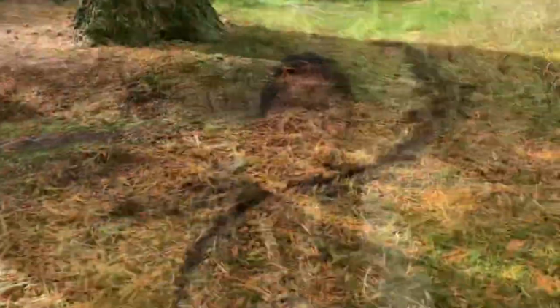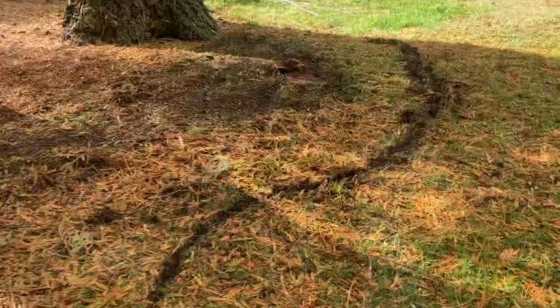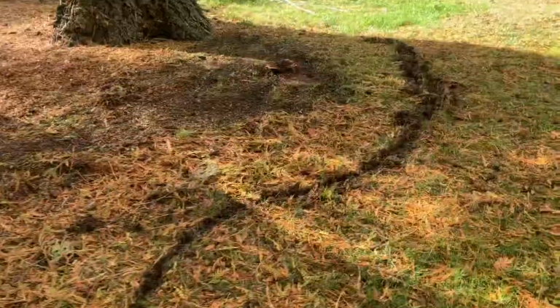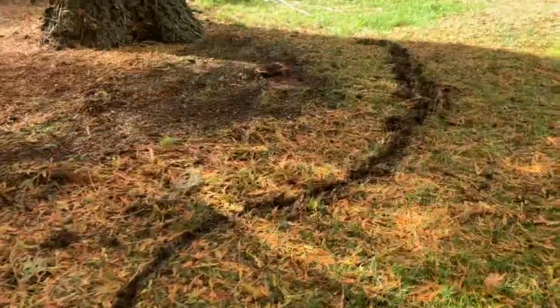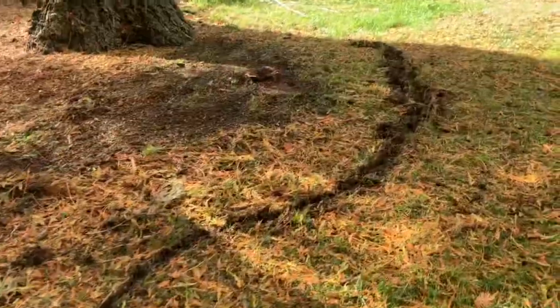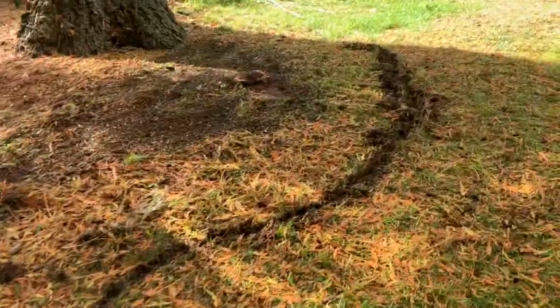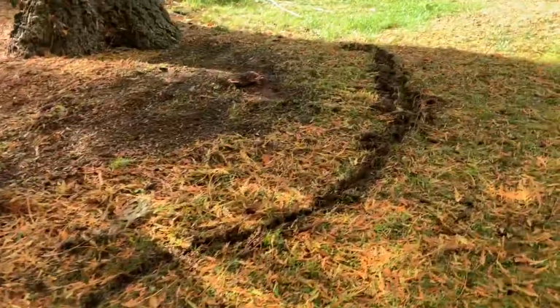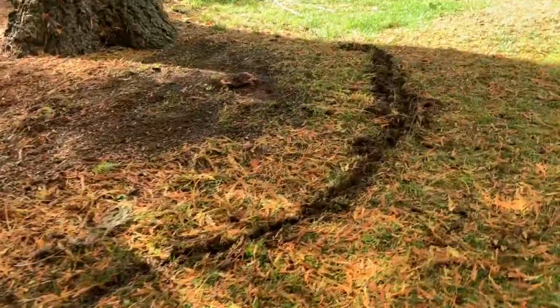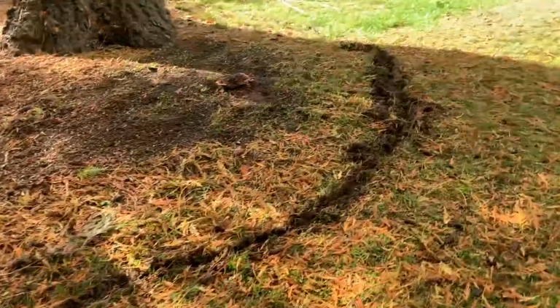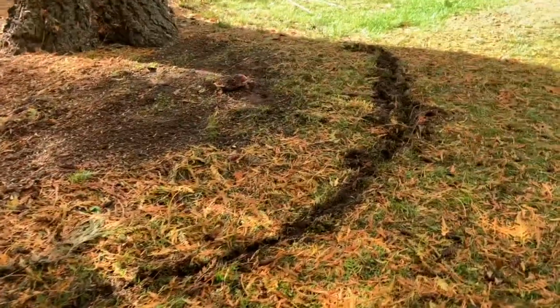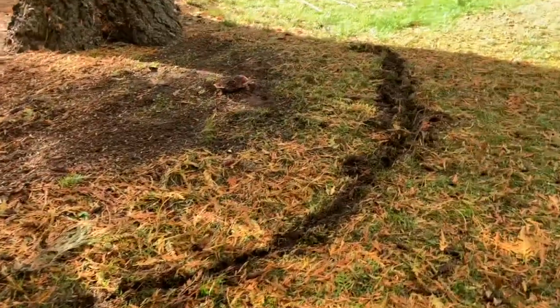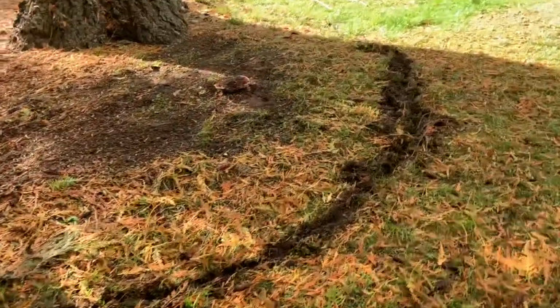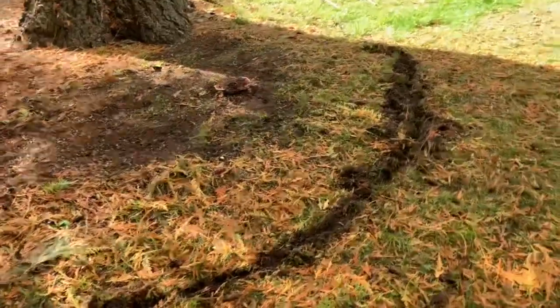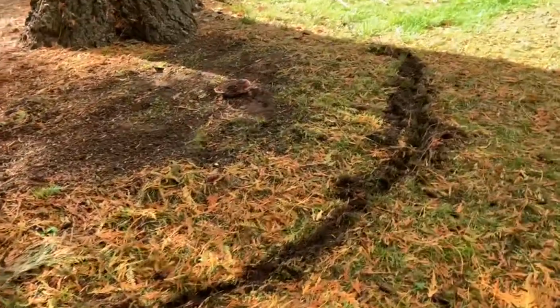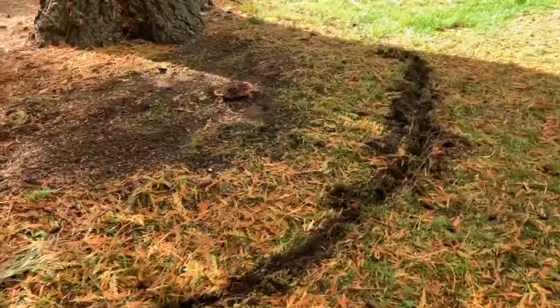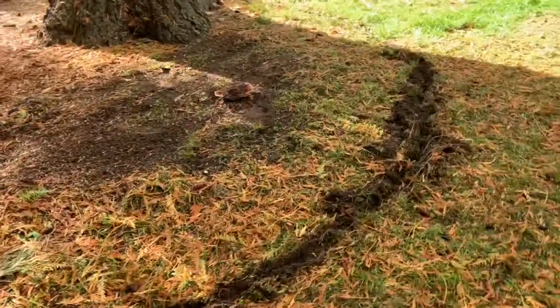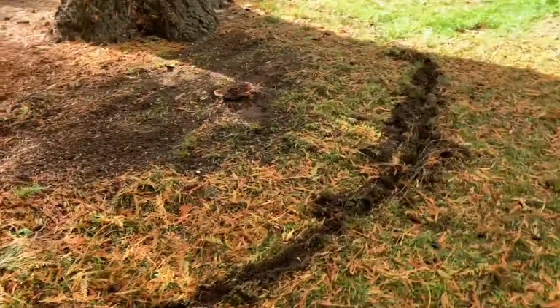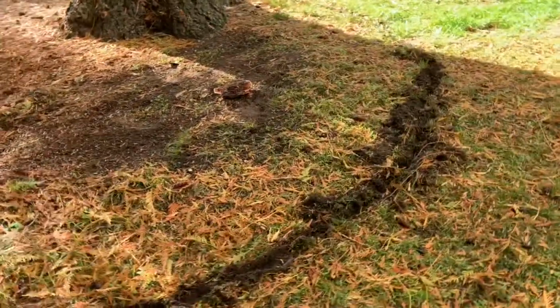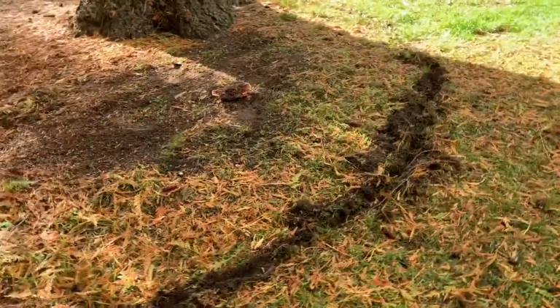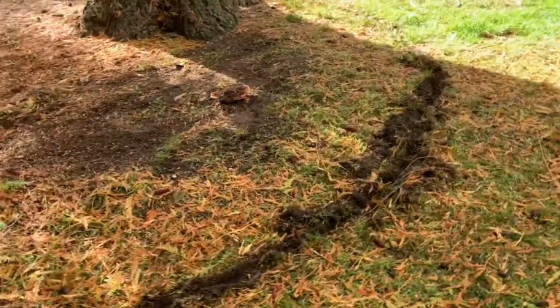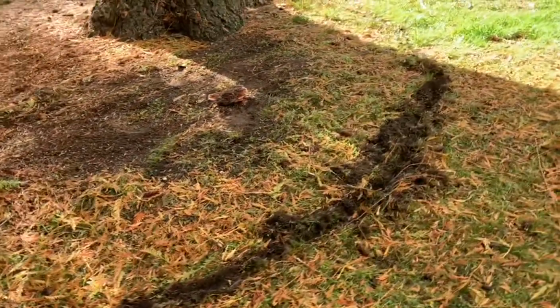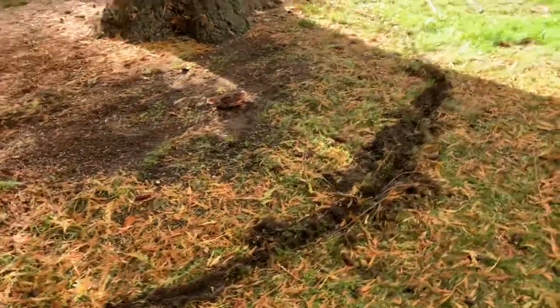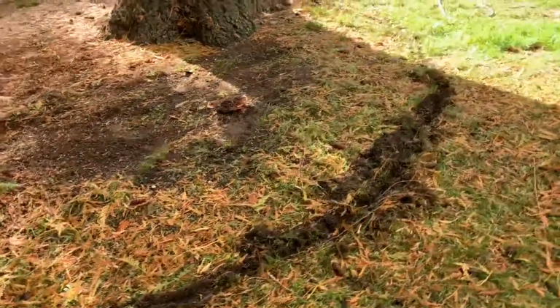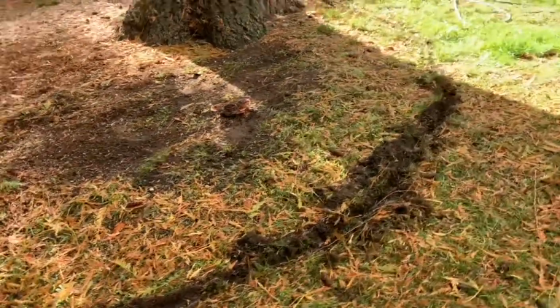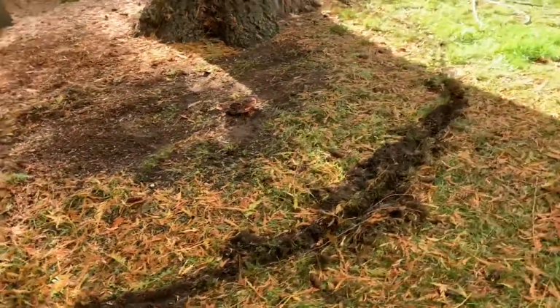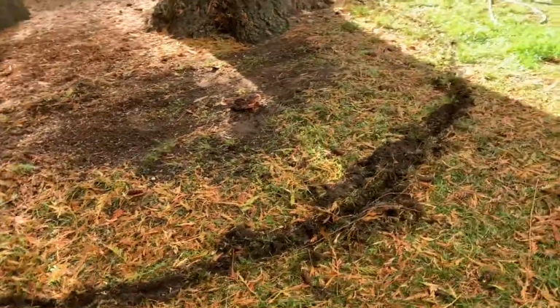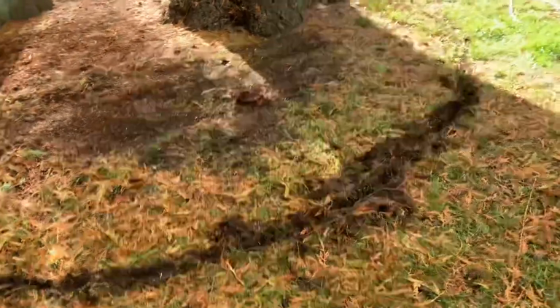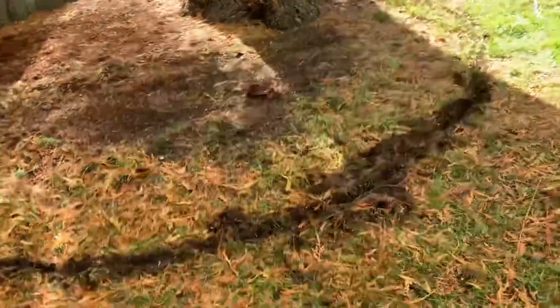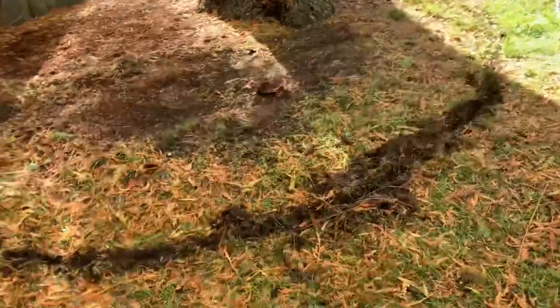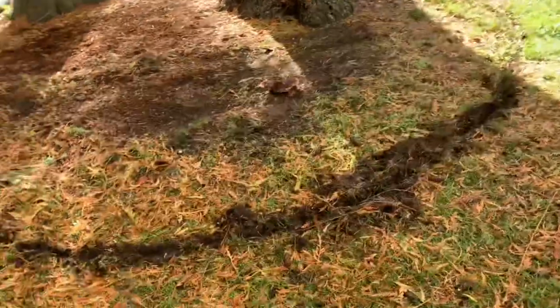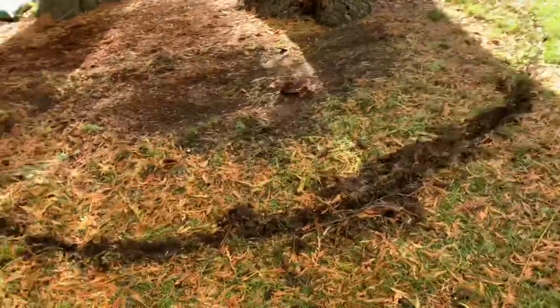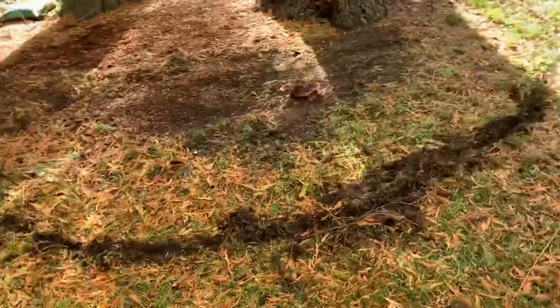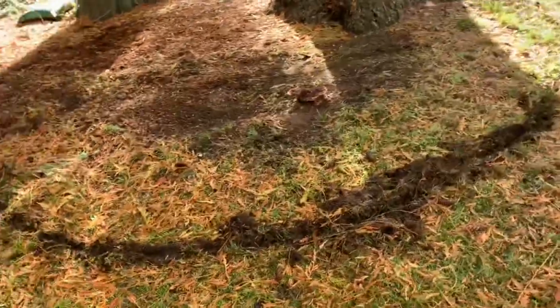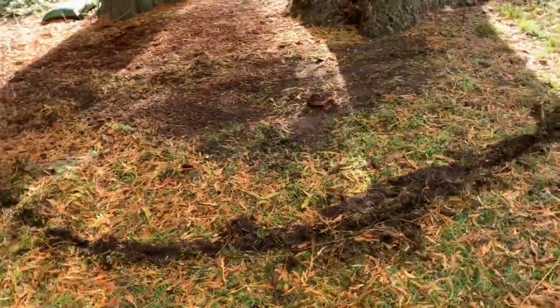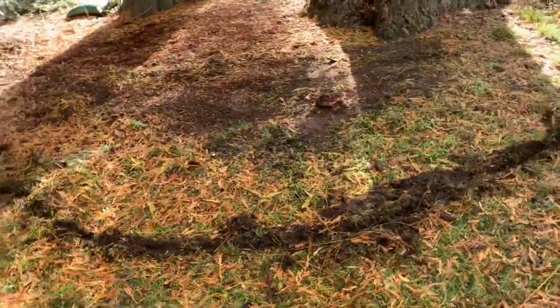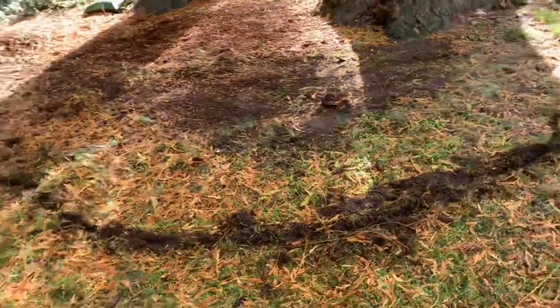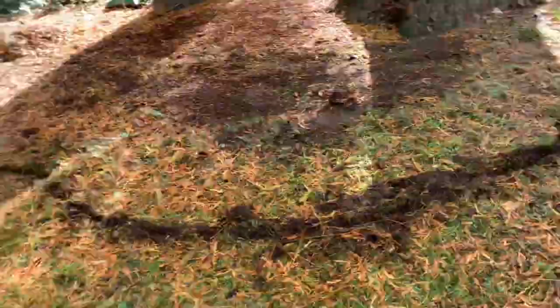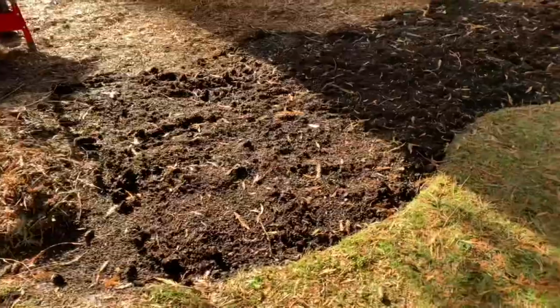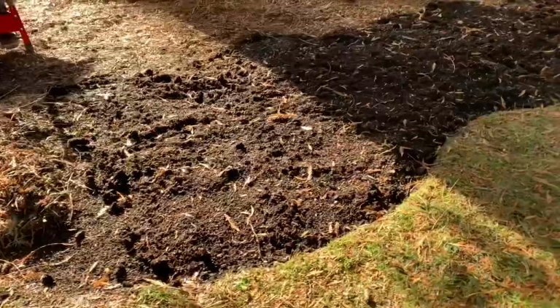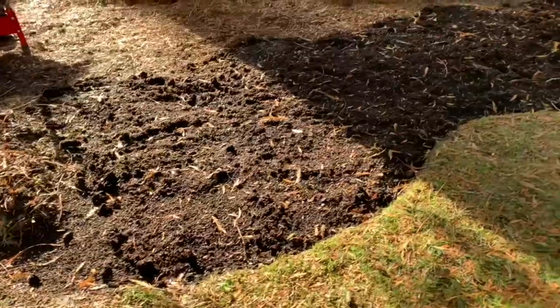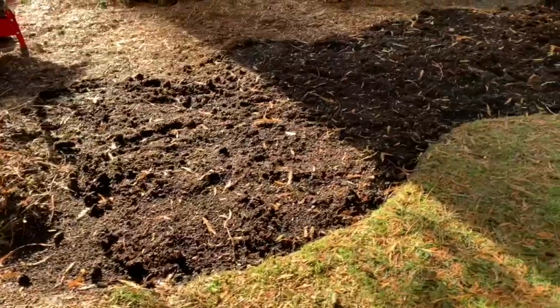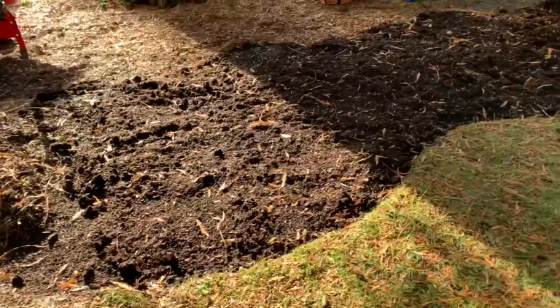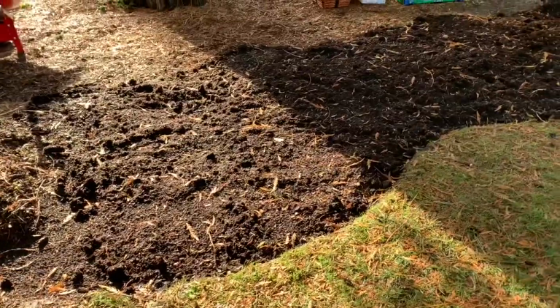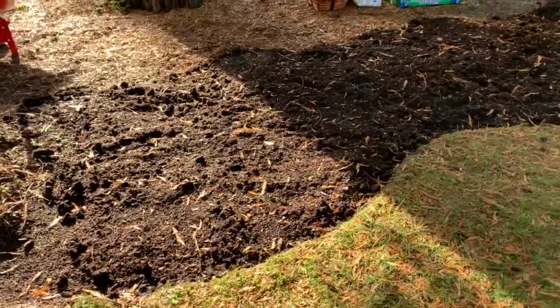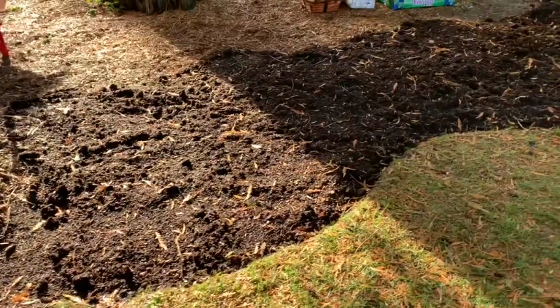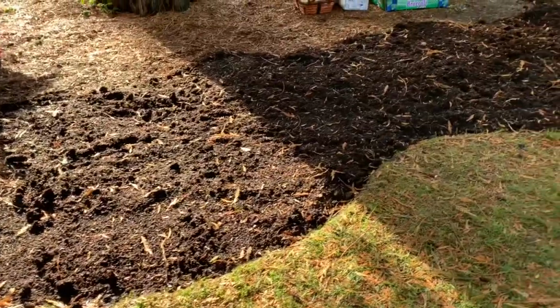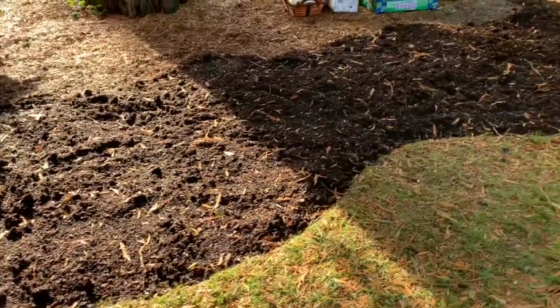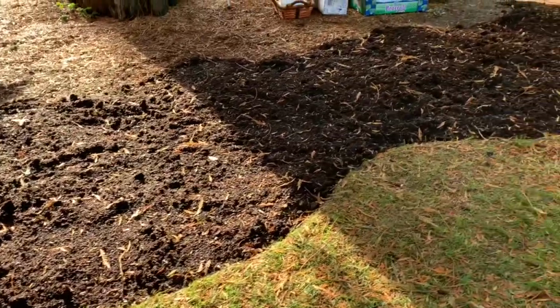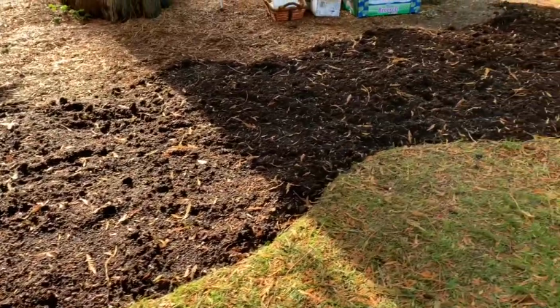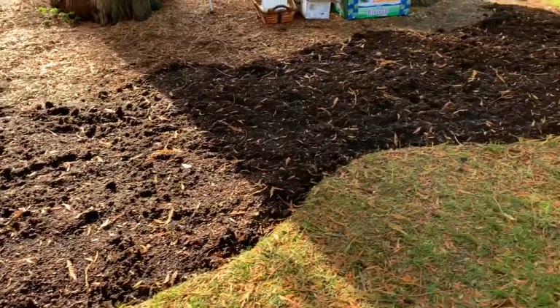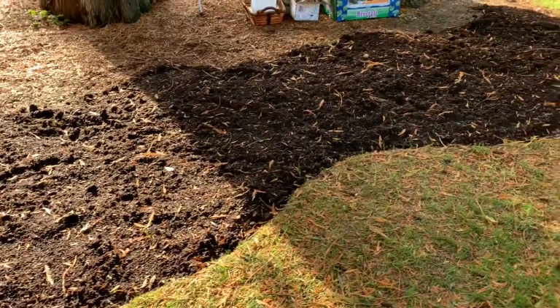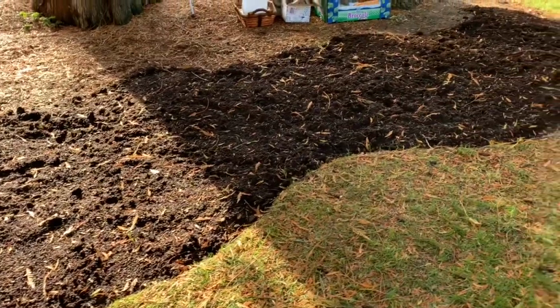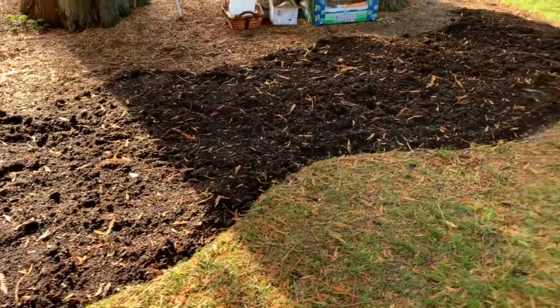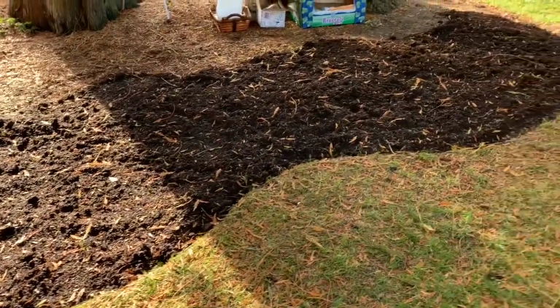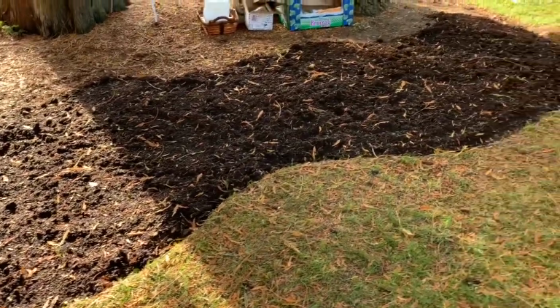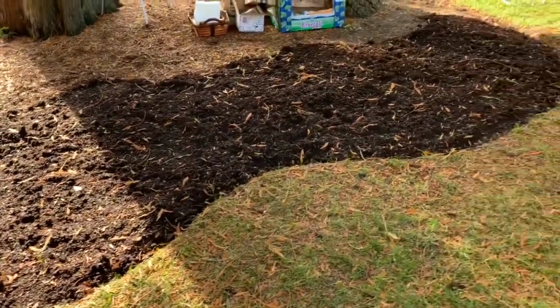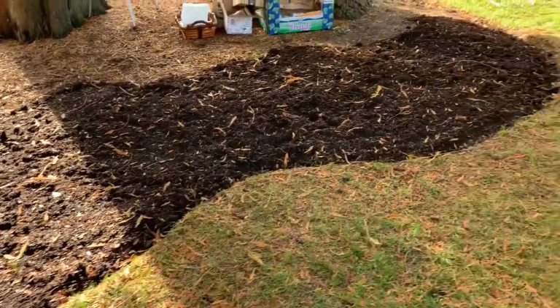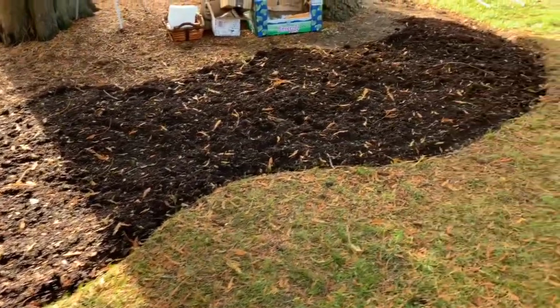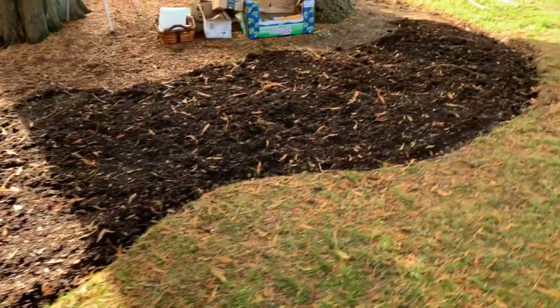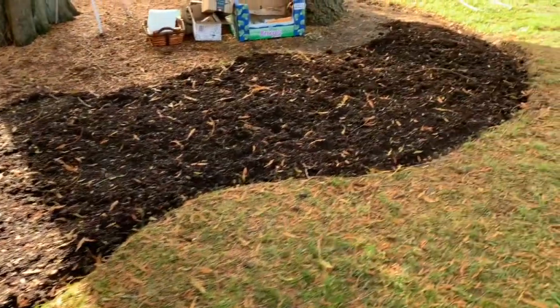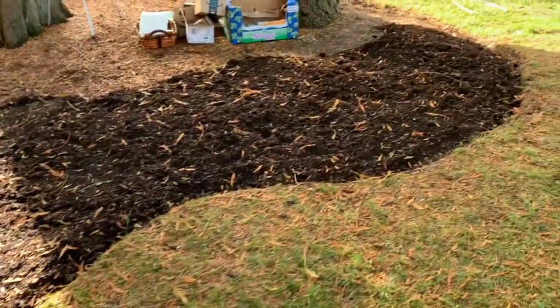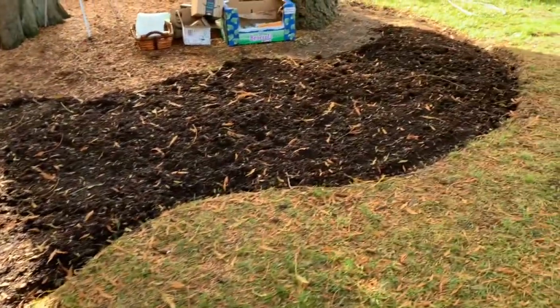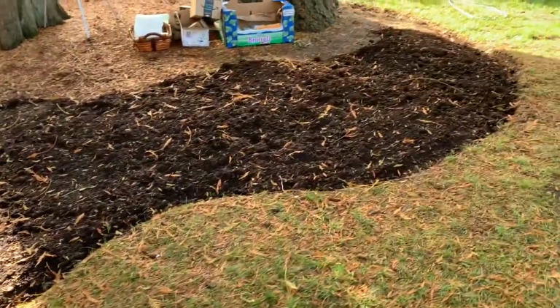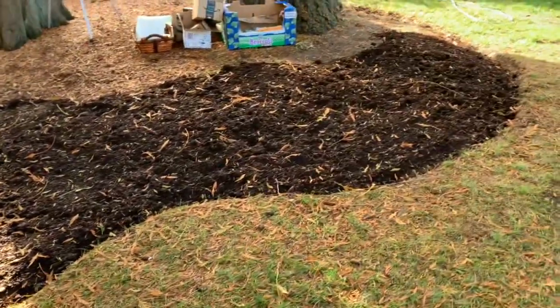The area we selected is right beneath these two evergreen trees where they will receive partial sun. Thanks to my husband for helping me prepare the site.